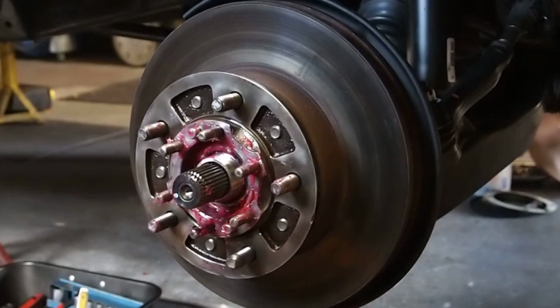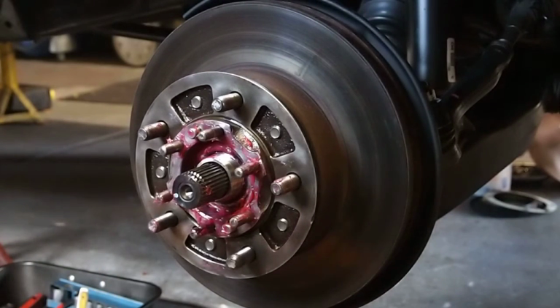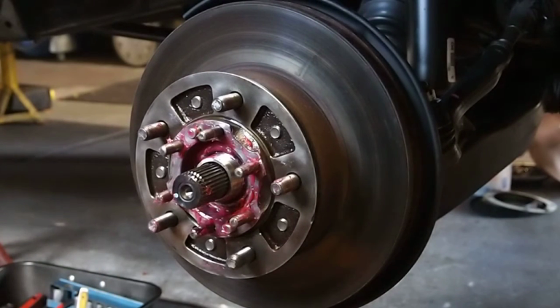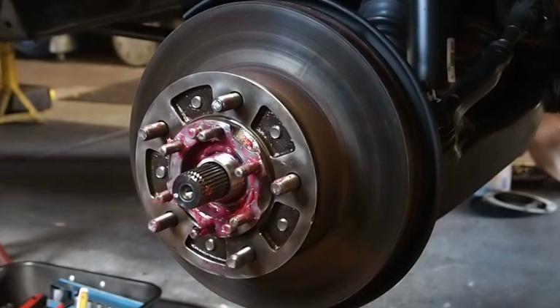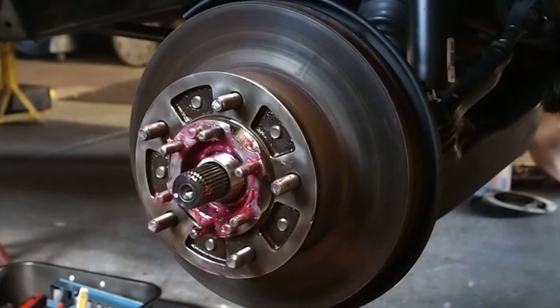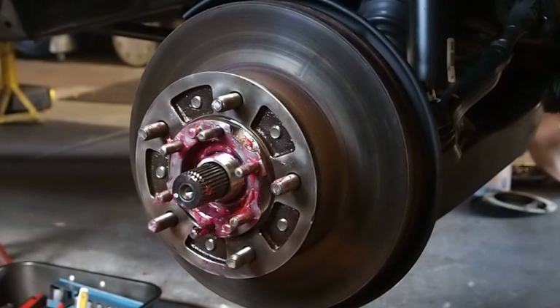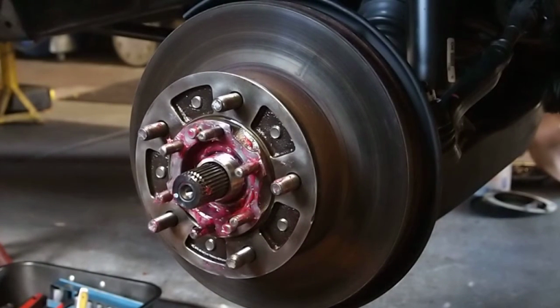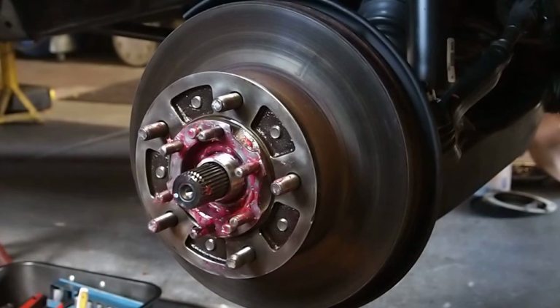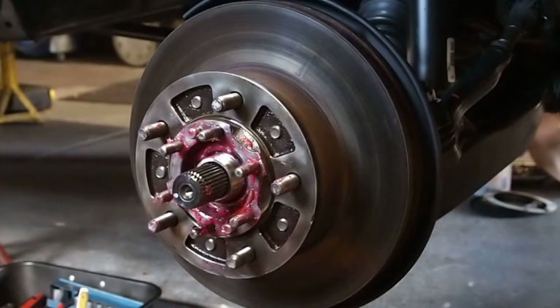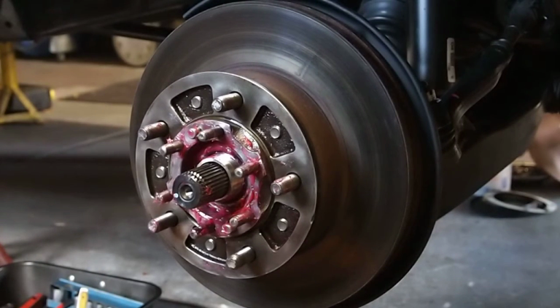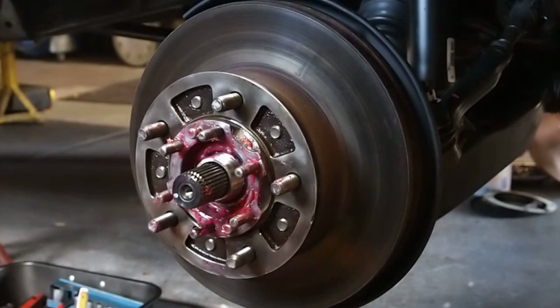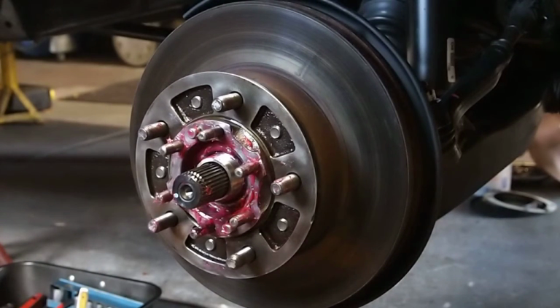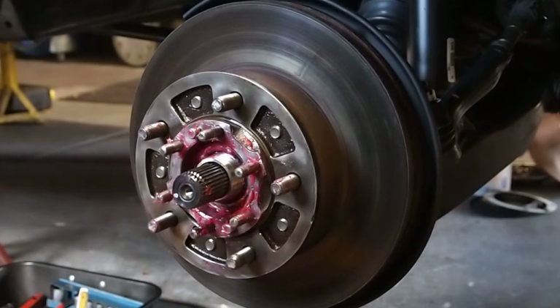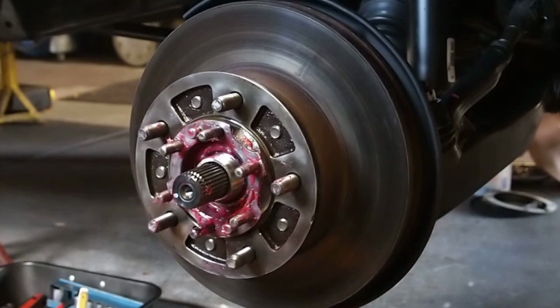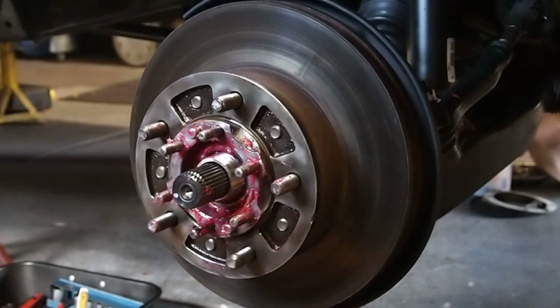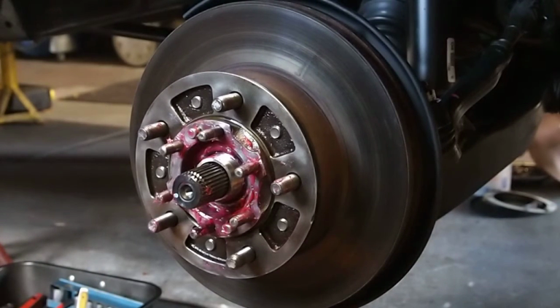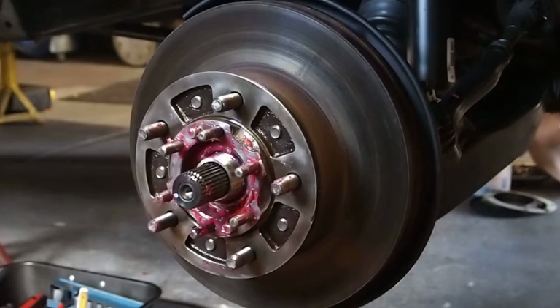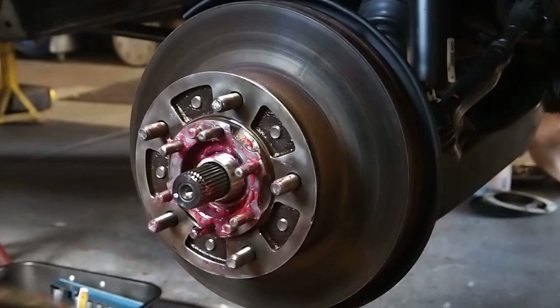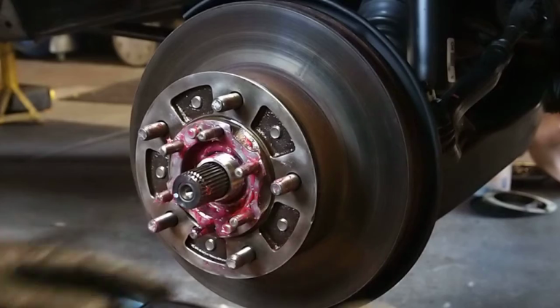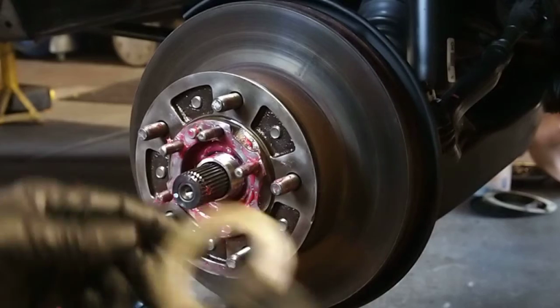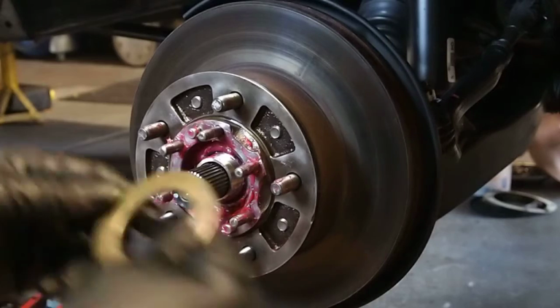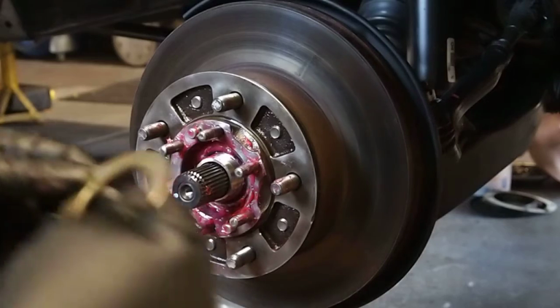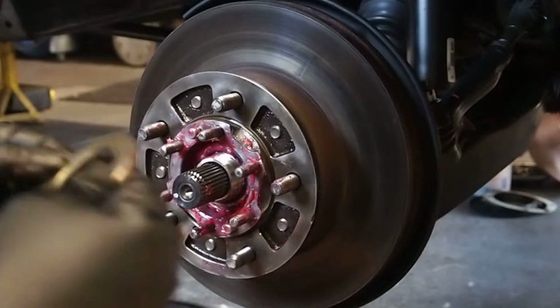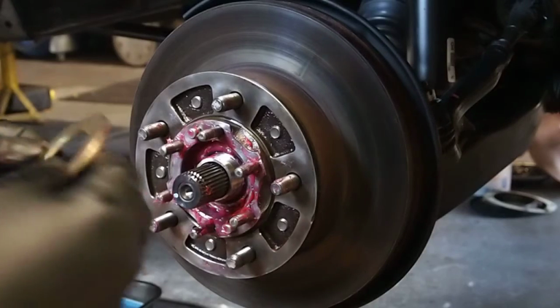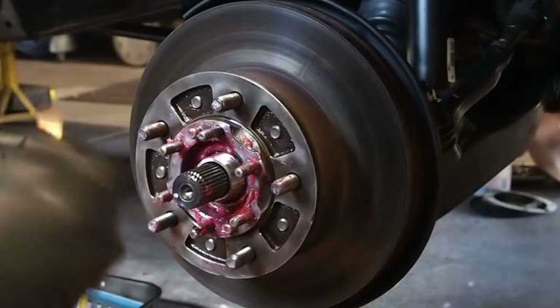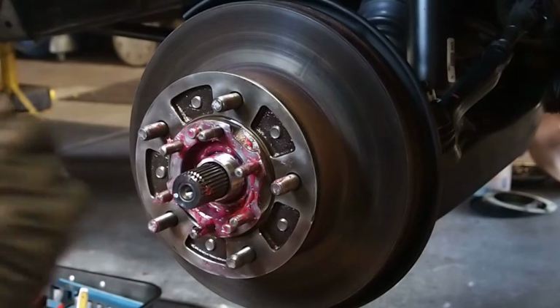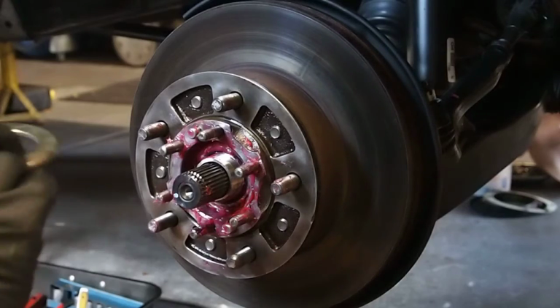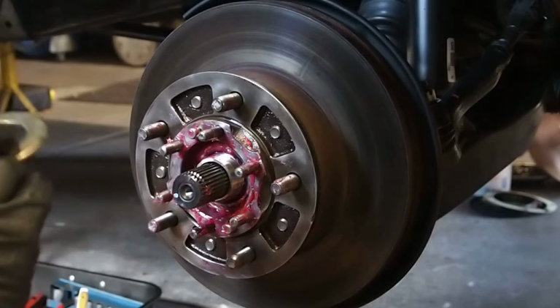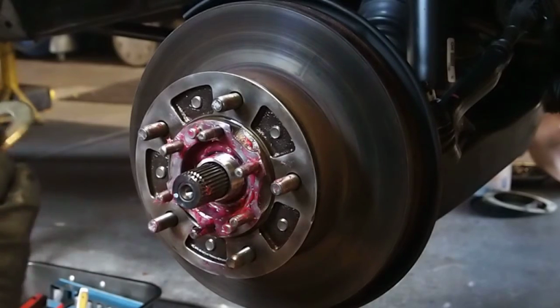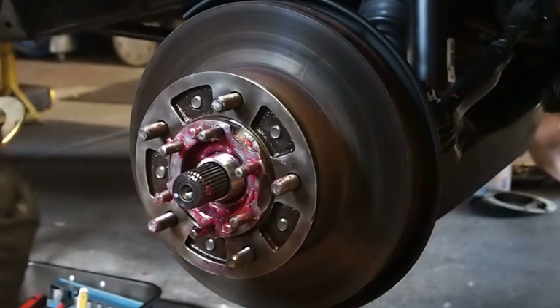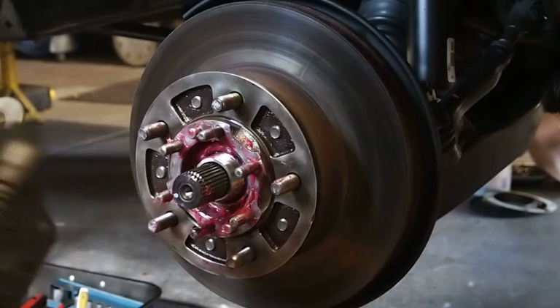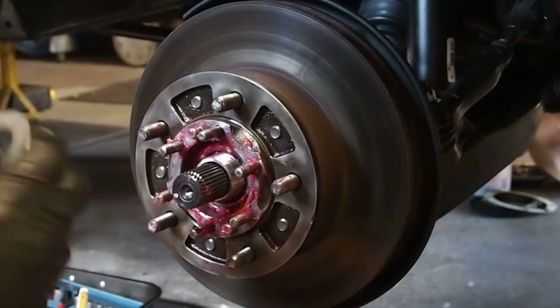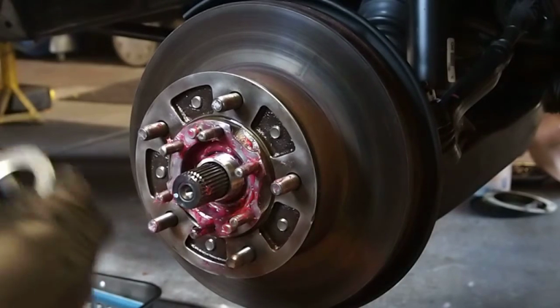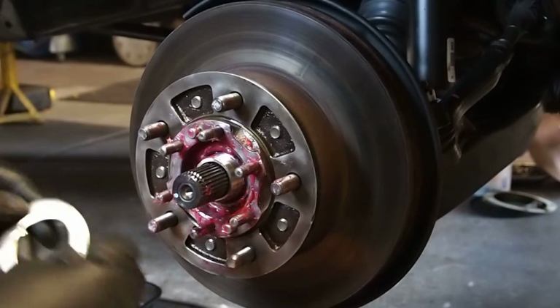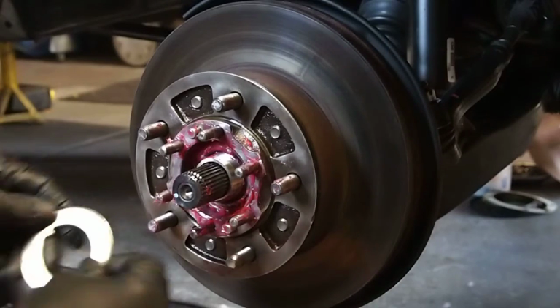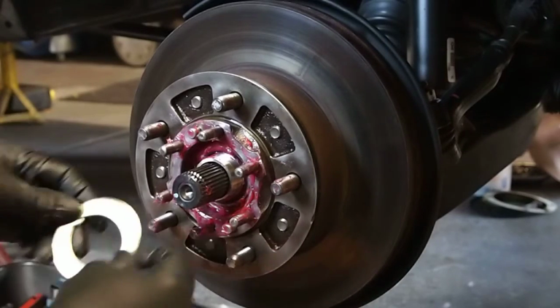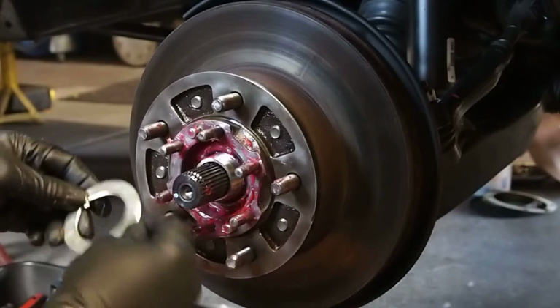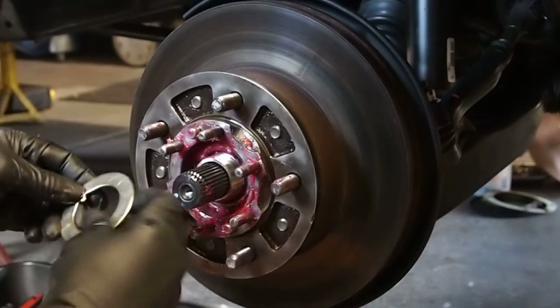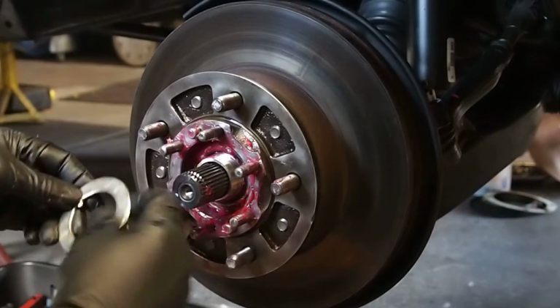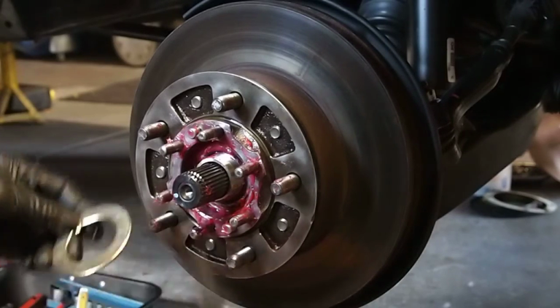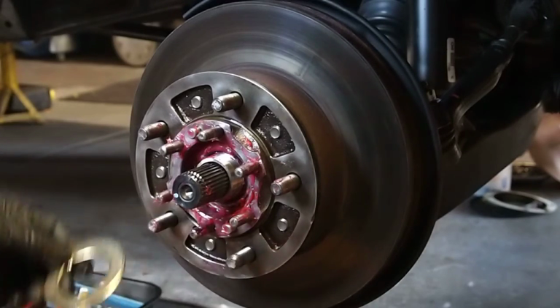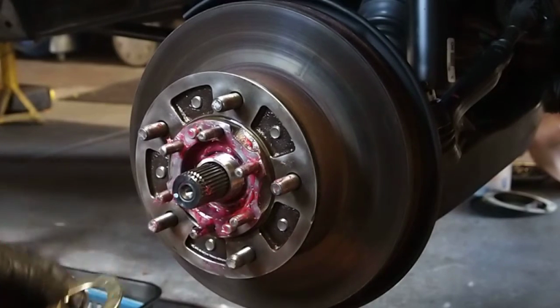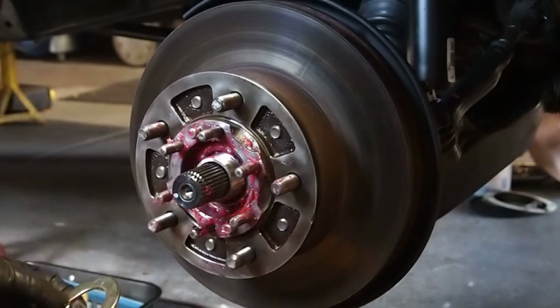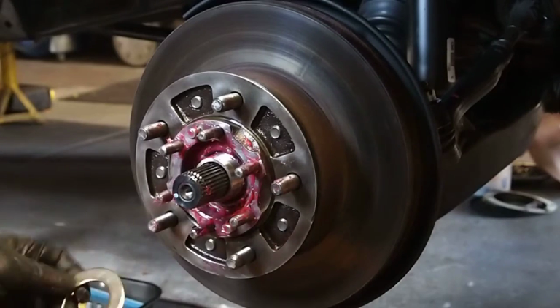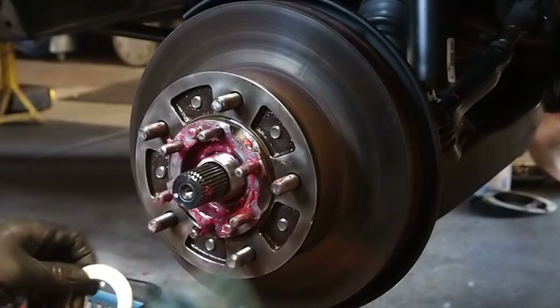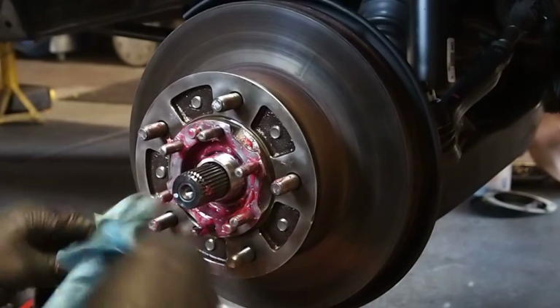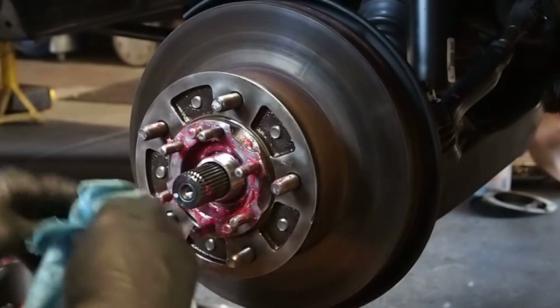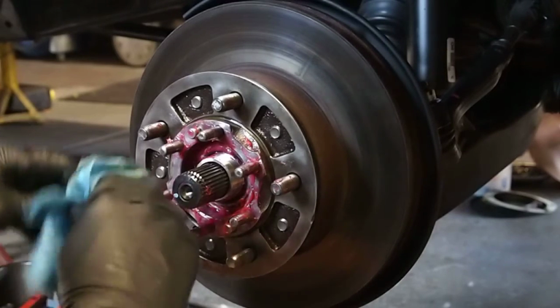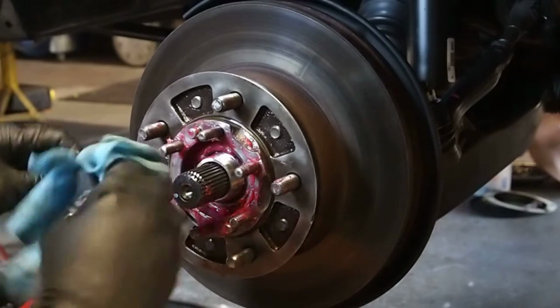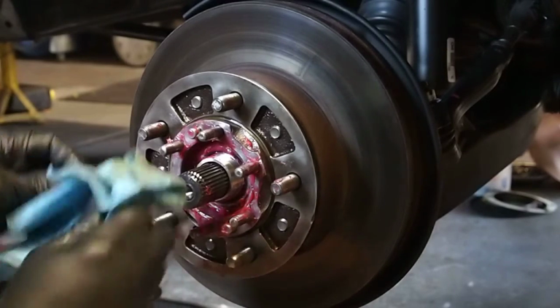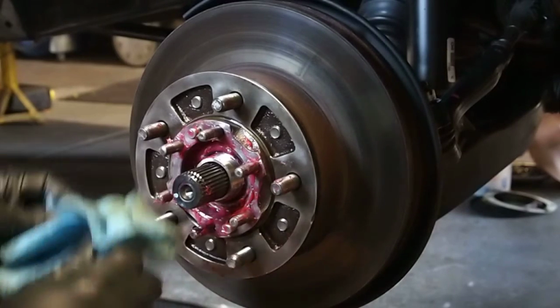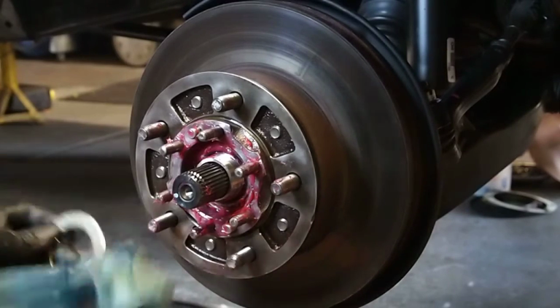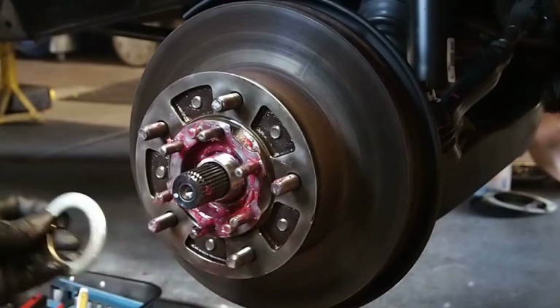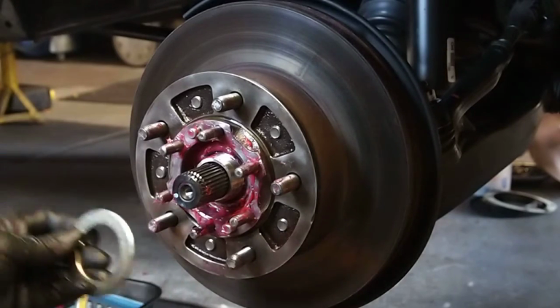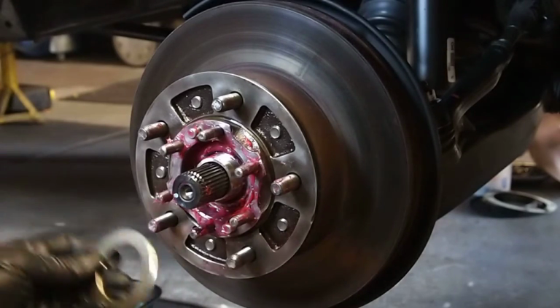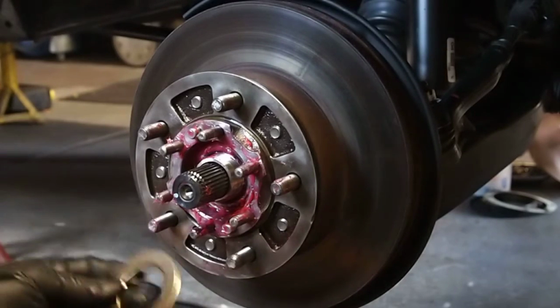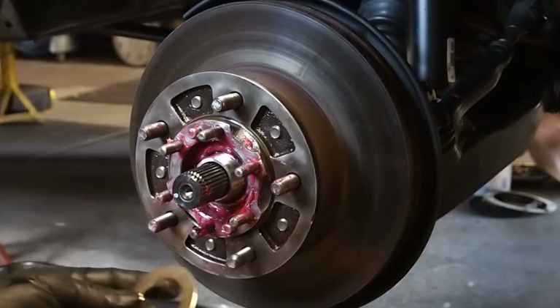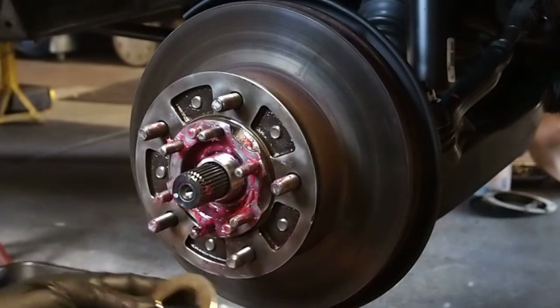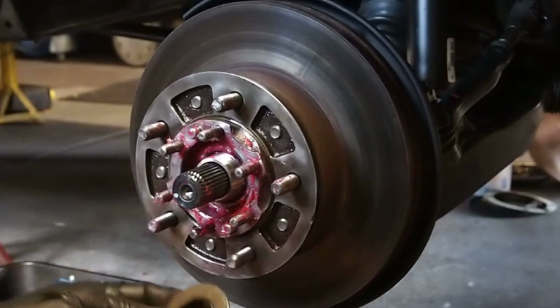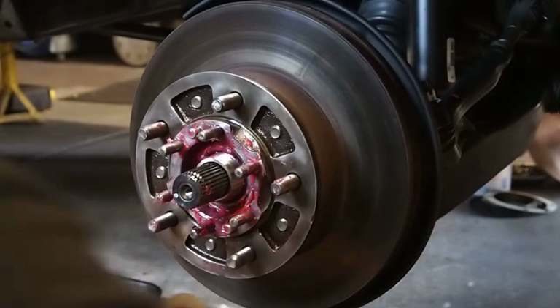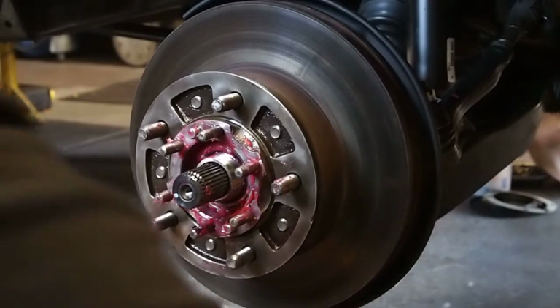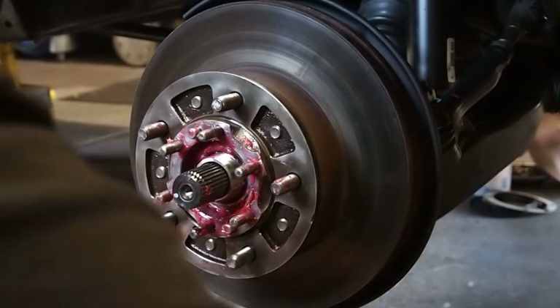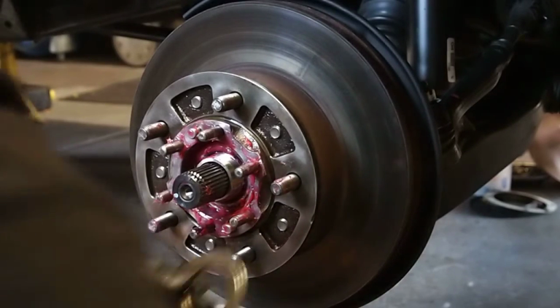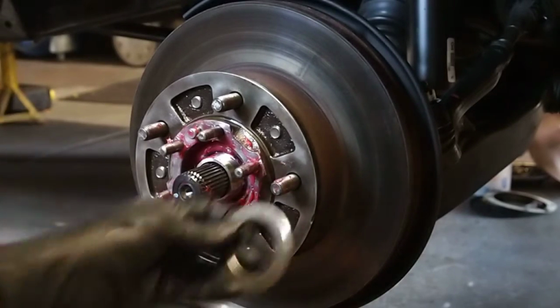Now, our claw washer wasn't looking too good, so we're going to put a new one on there. Make sure that's clean.